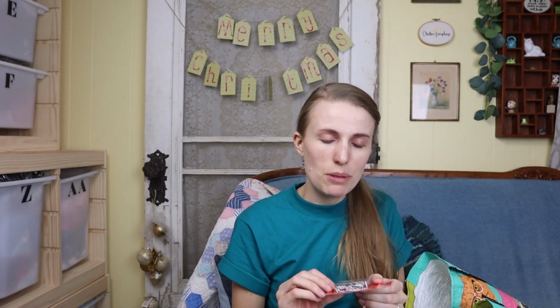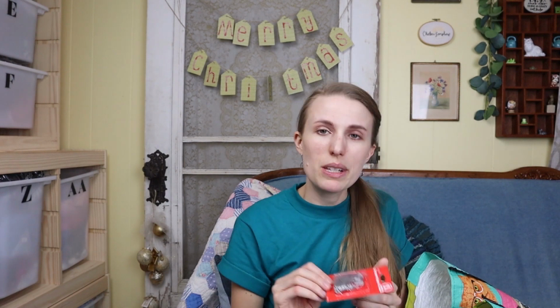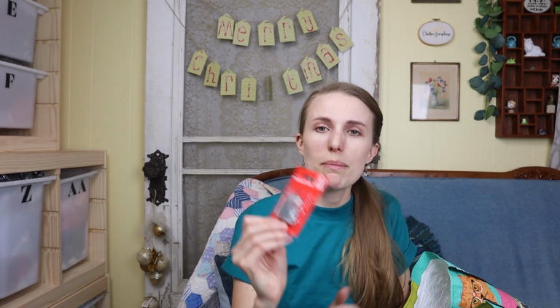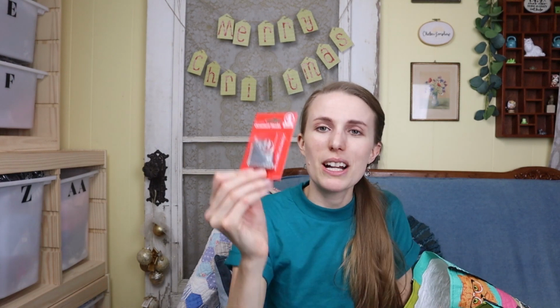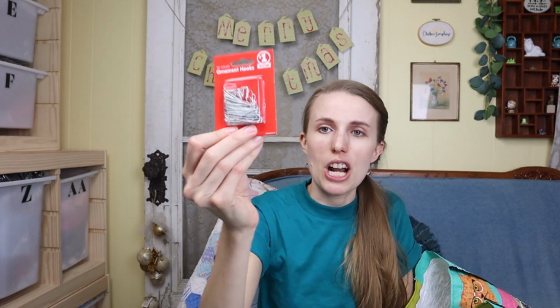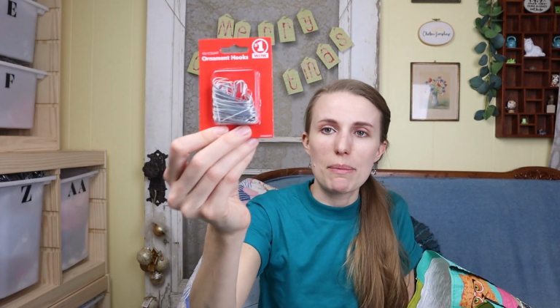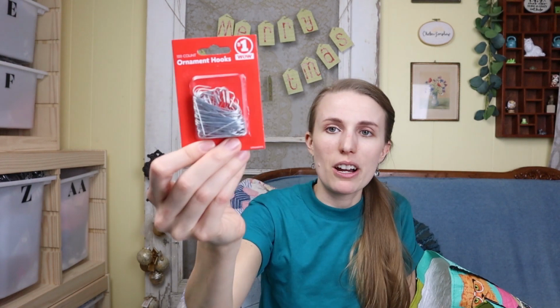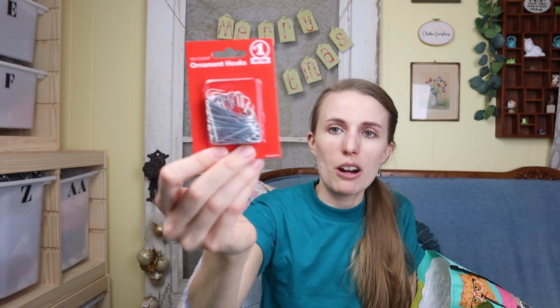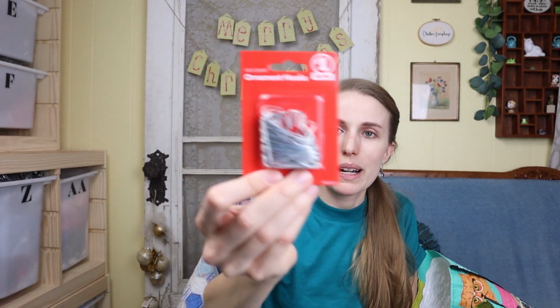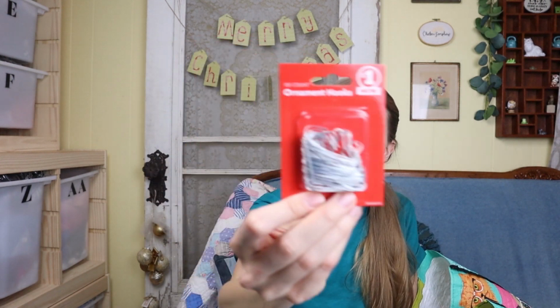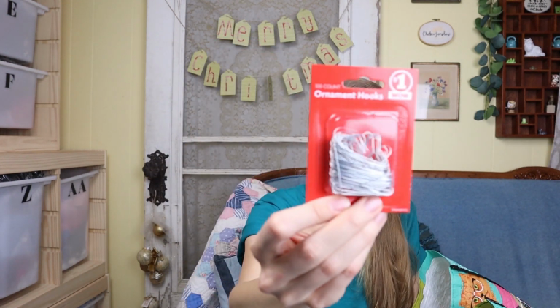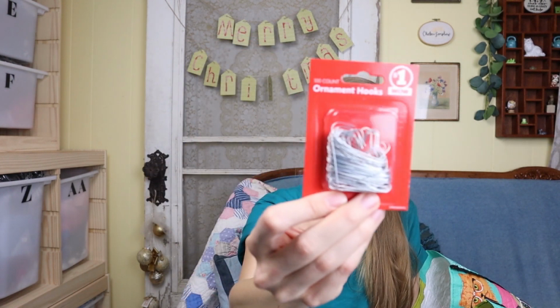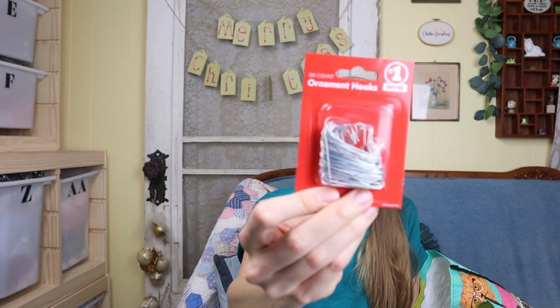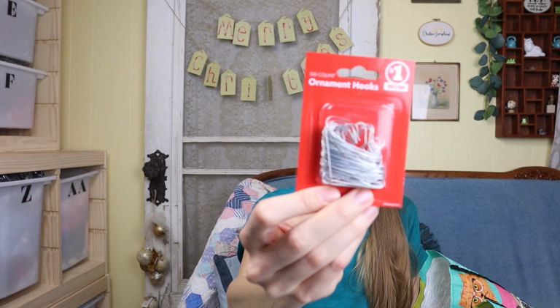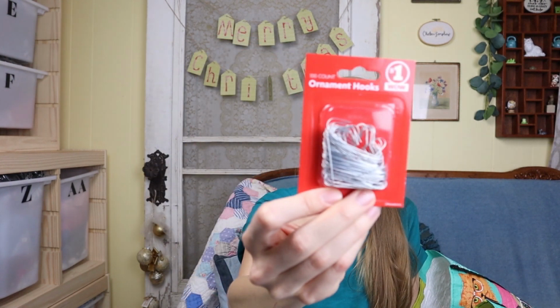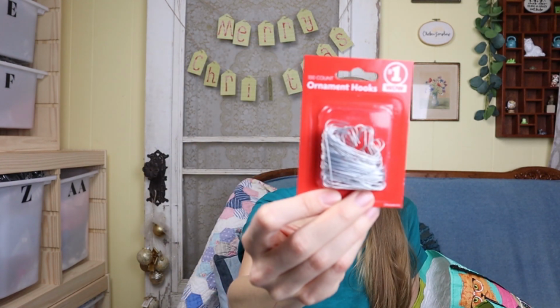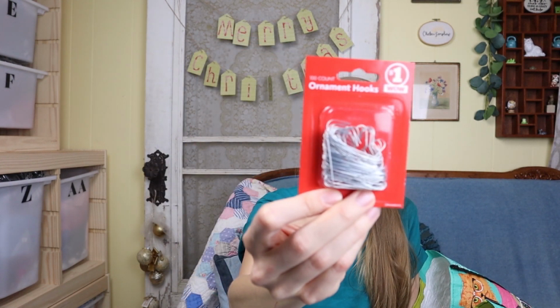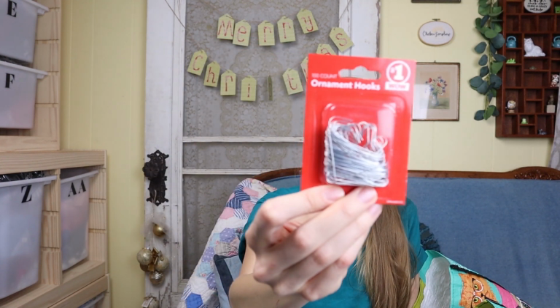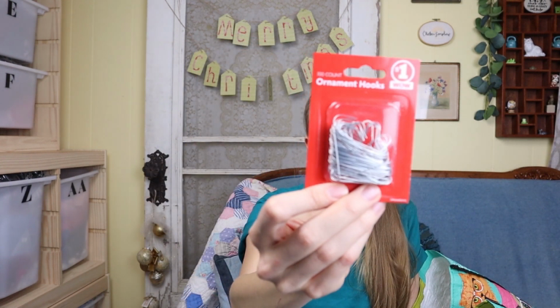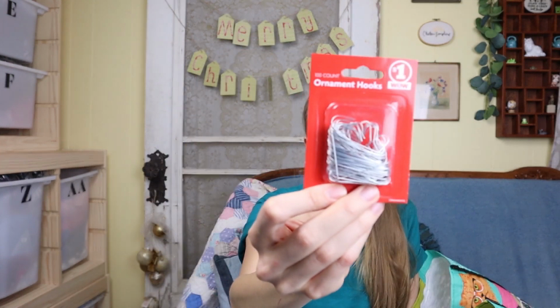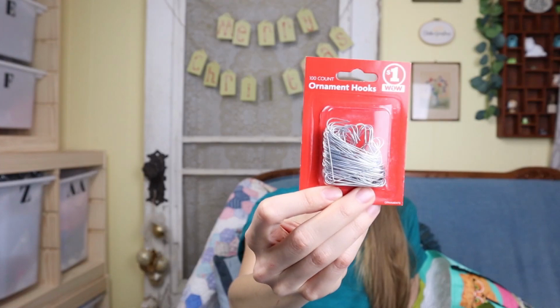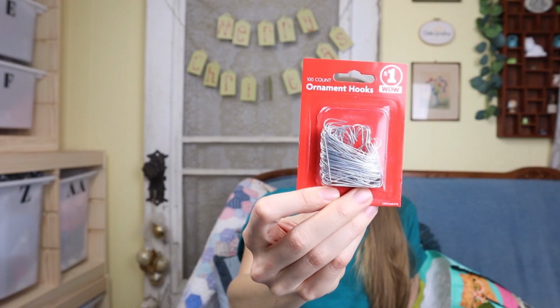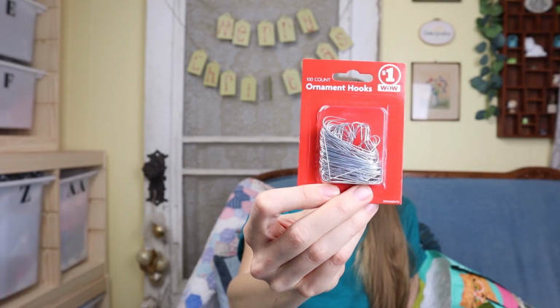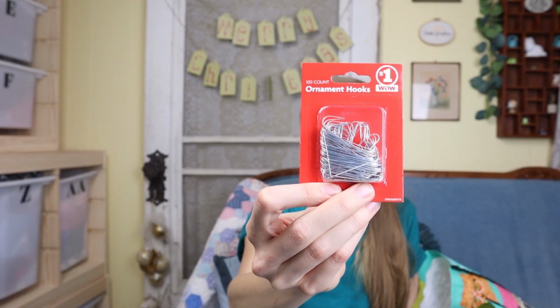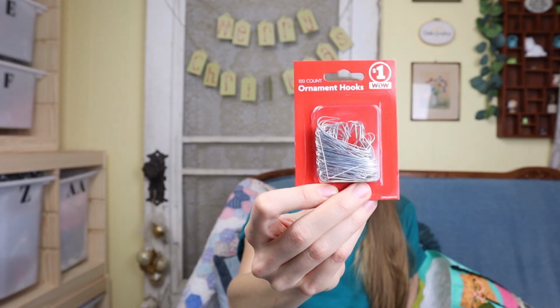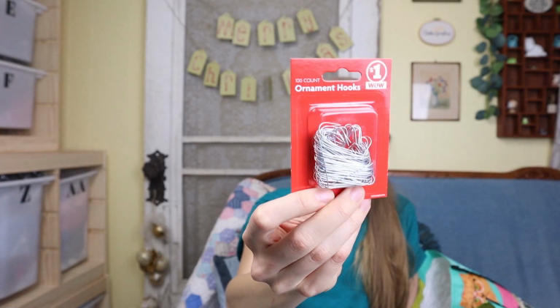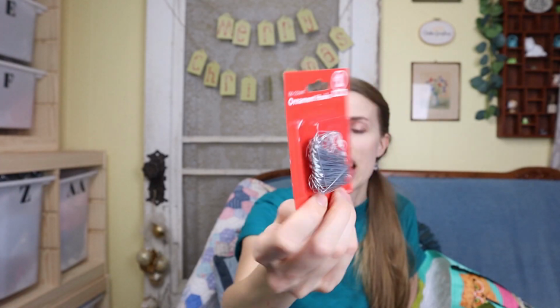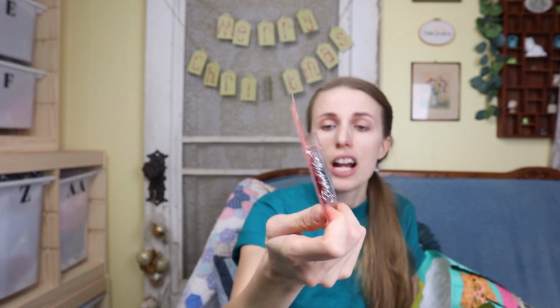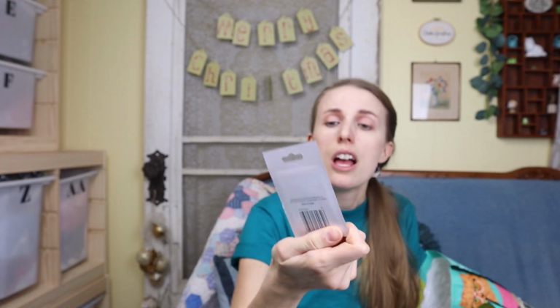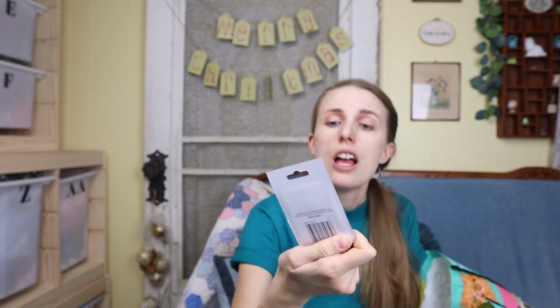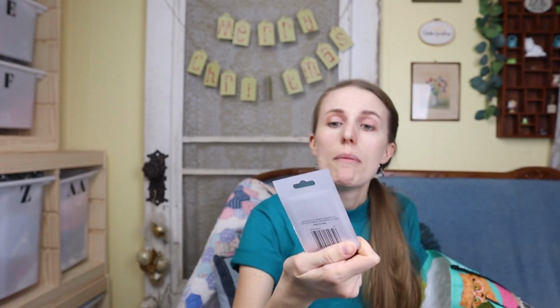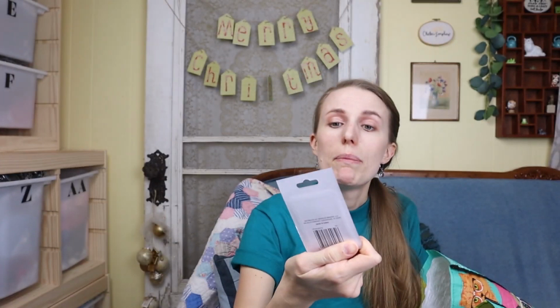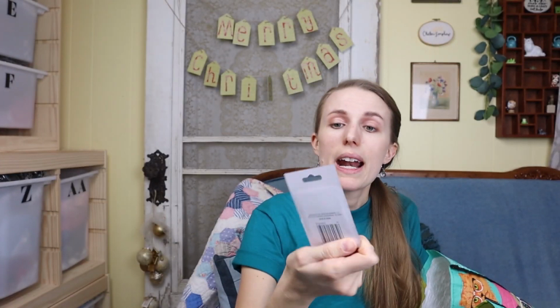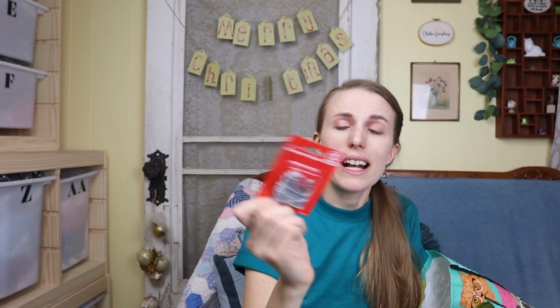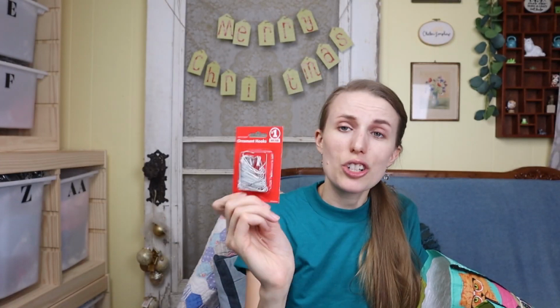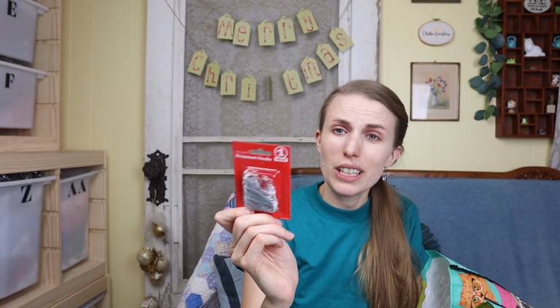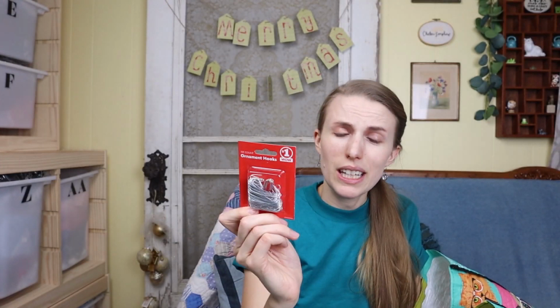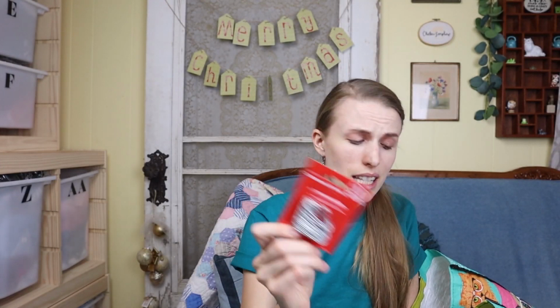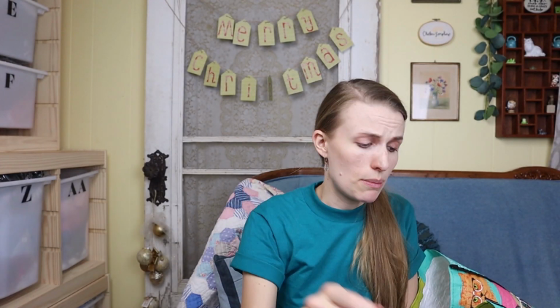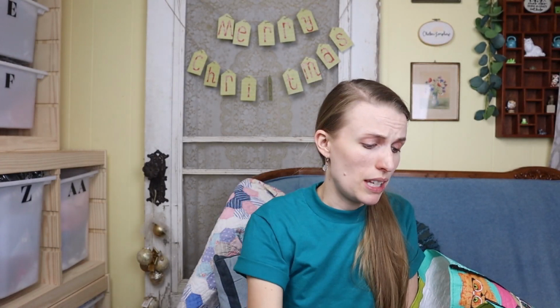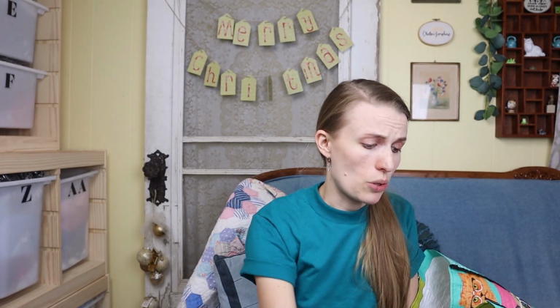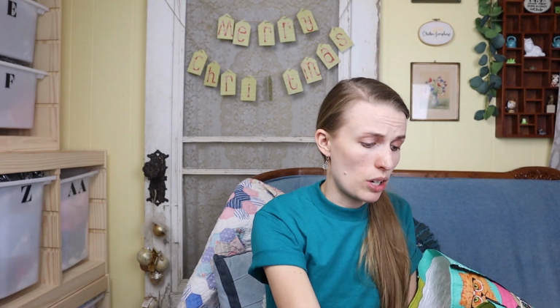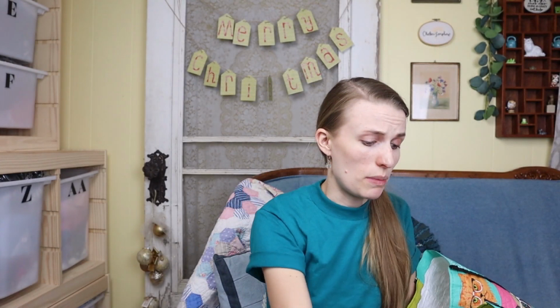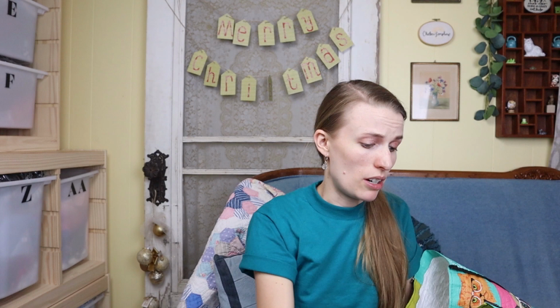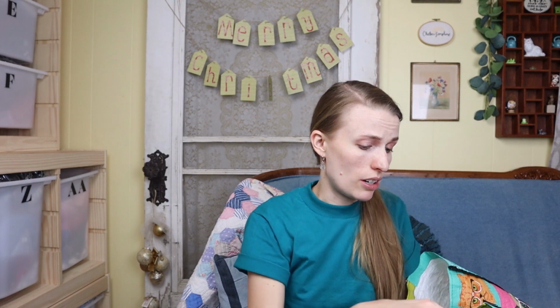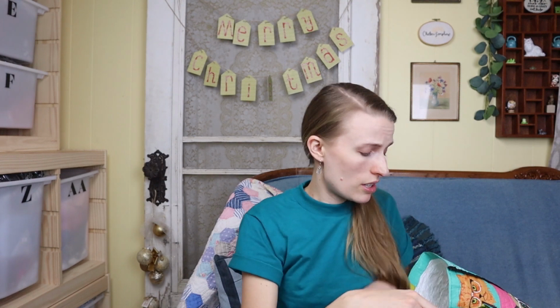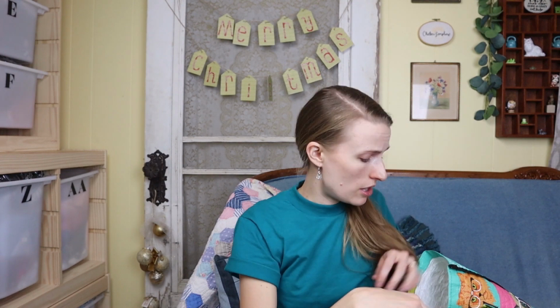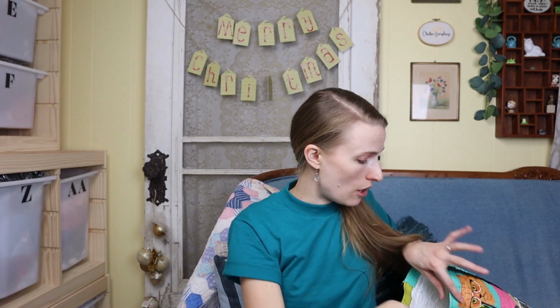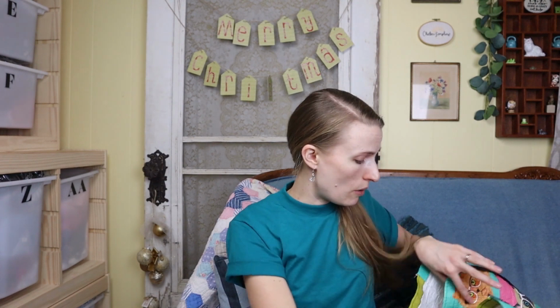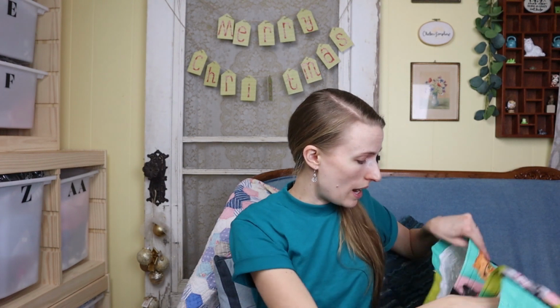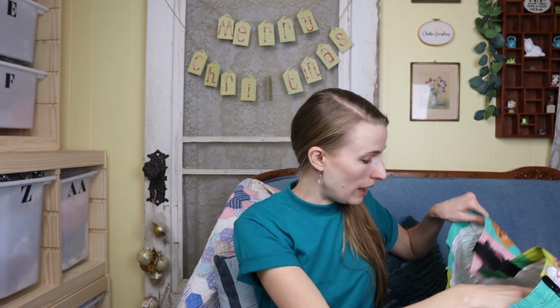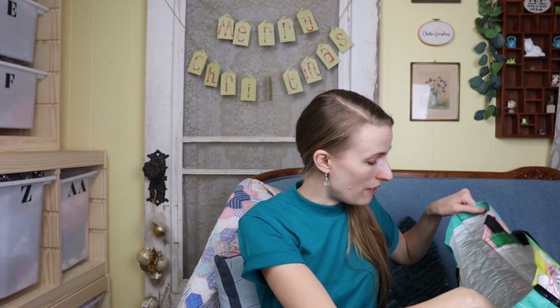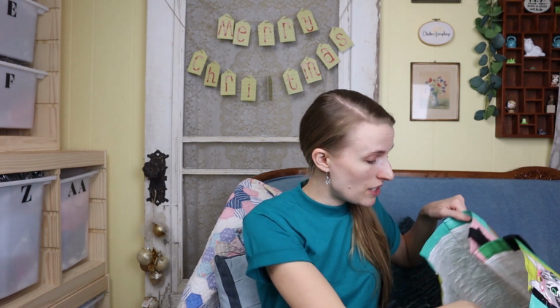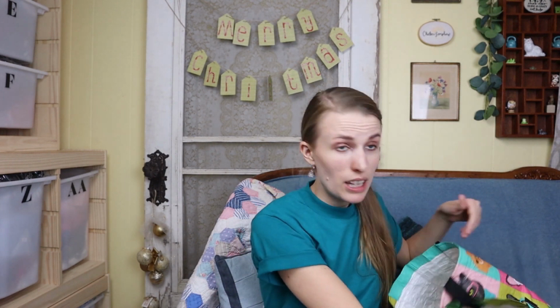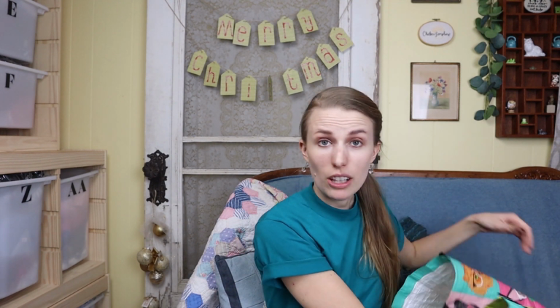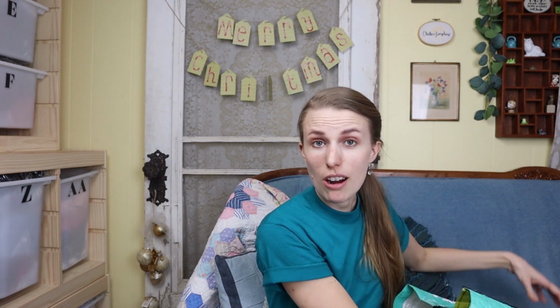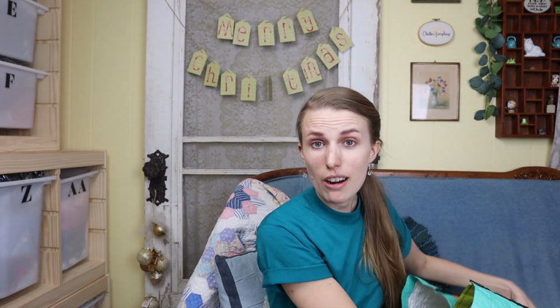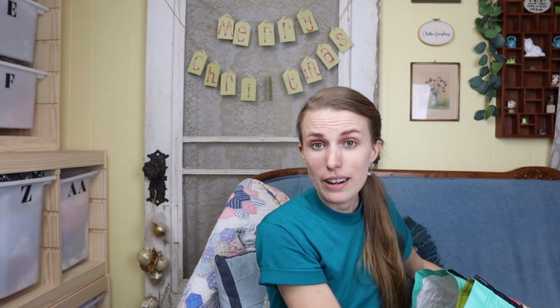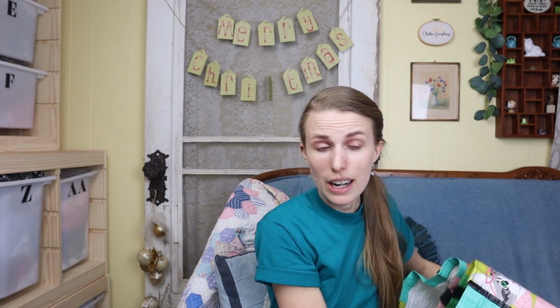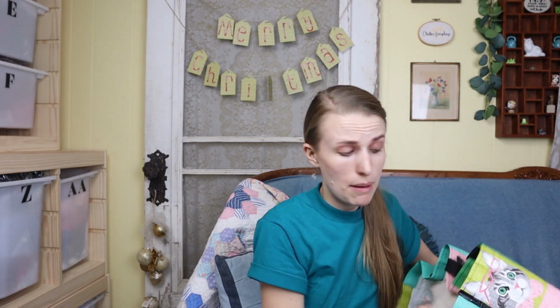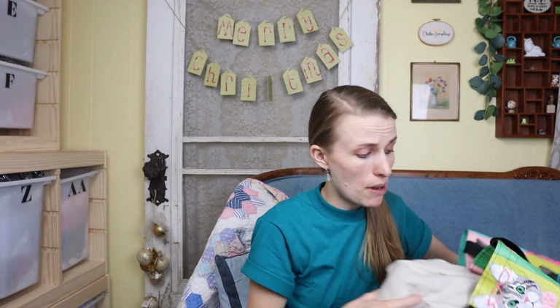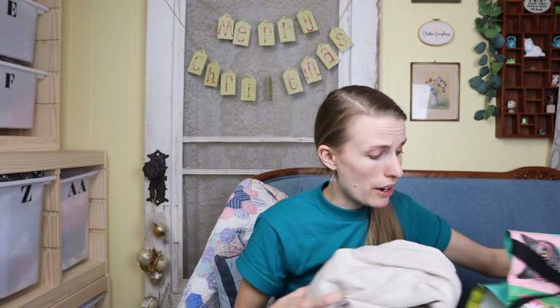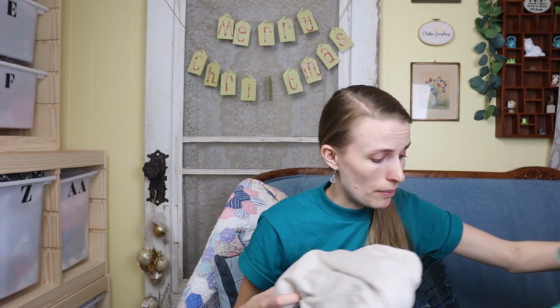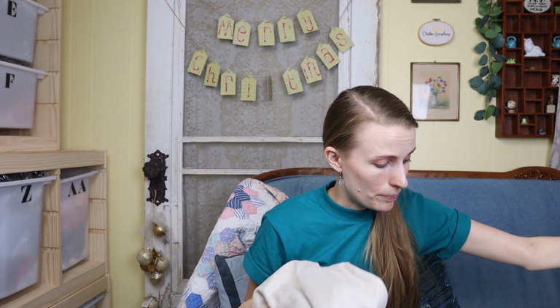This was in my shopping cart when I got to the bins — someone had left it in there. I actually needed some of these ornament hooks, so I left it in the cart and bought them.